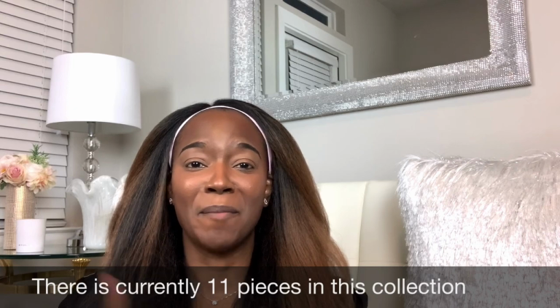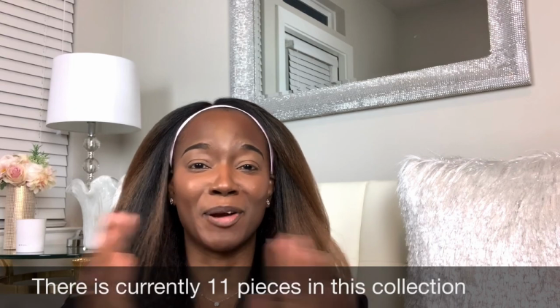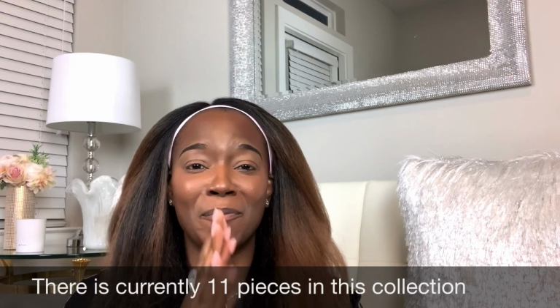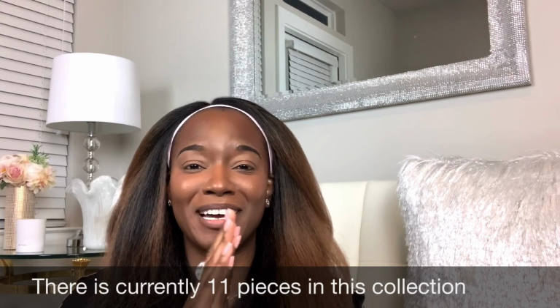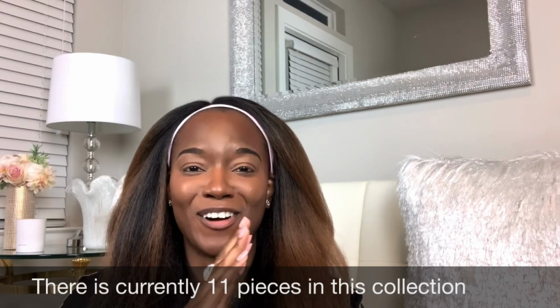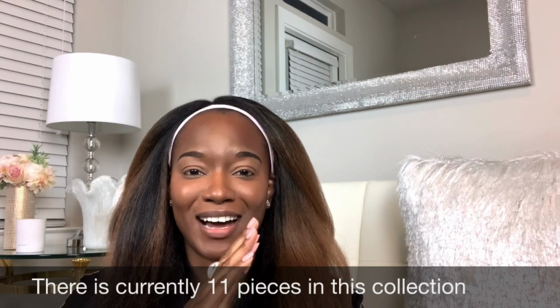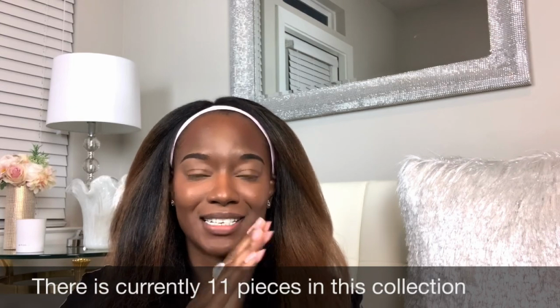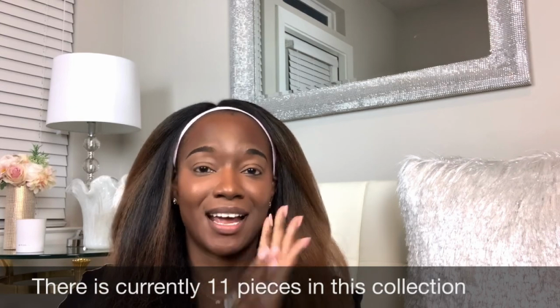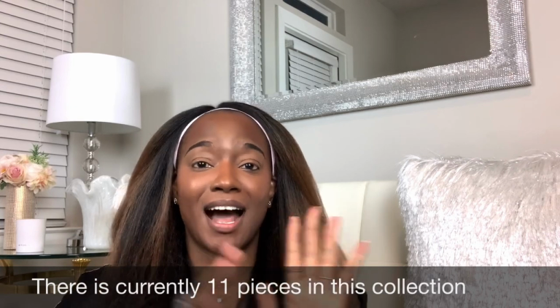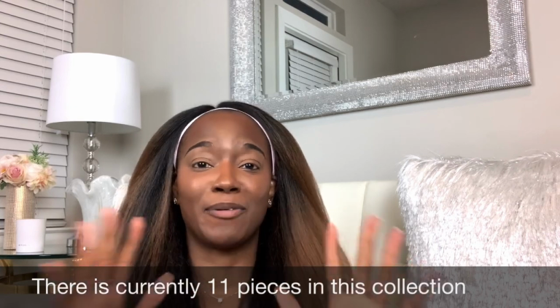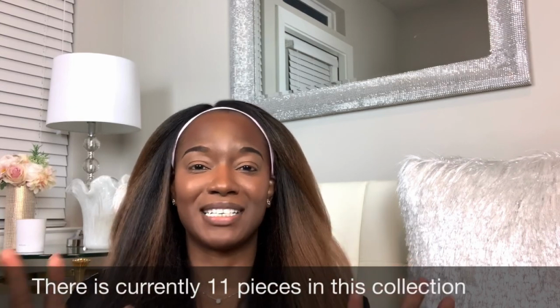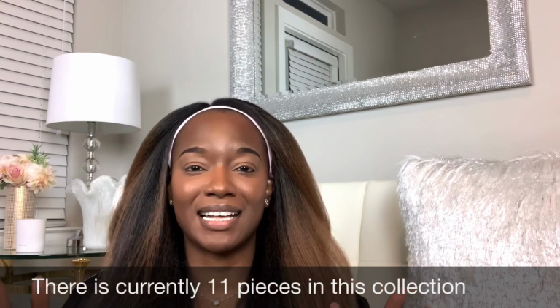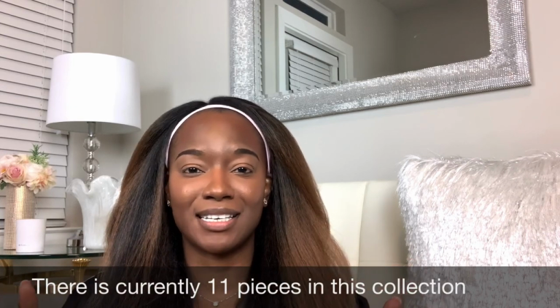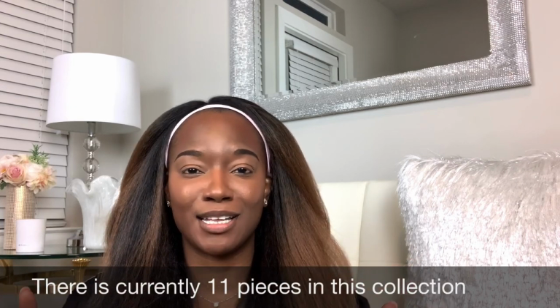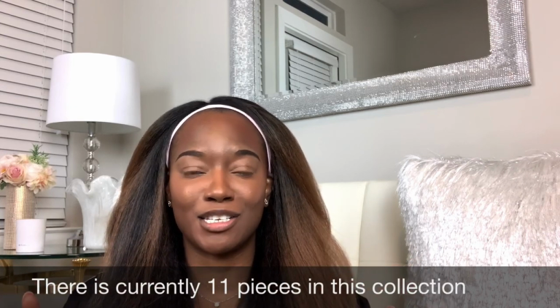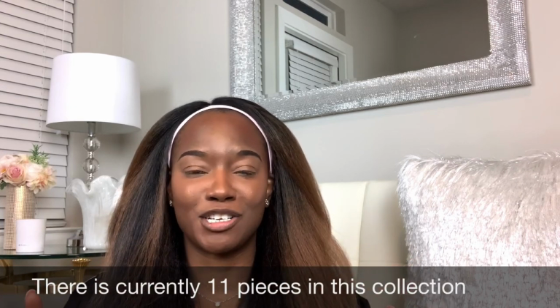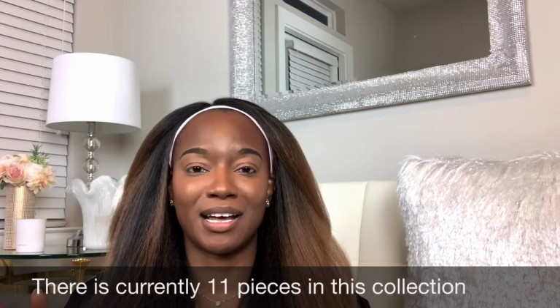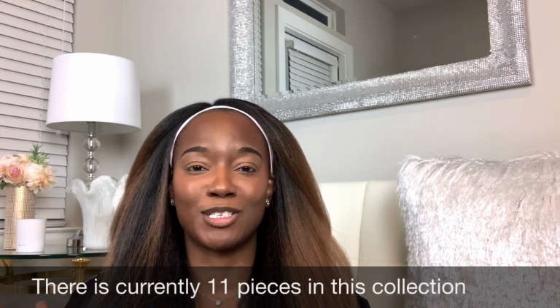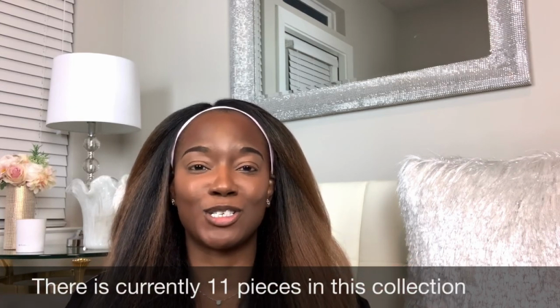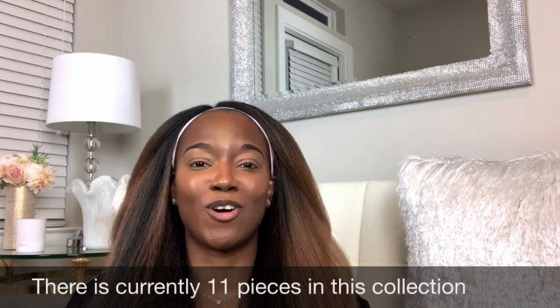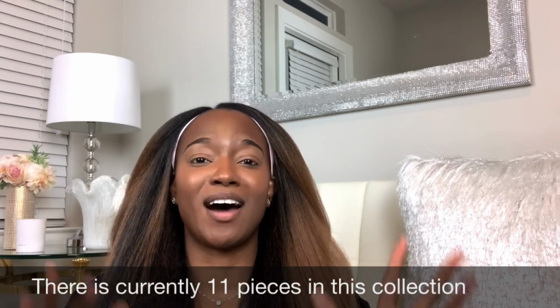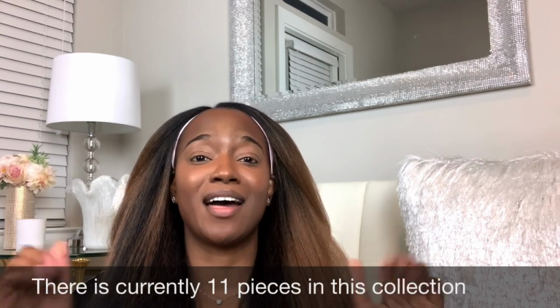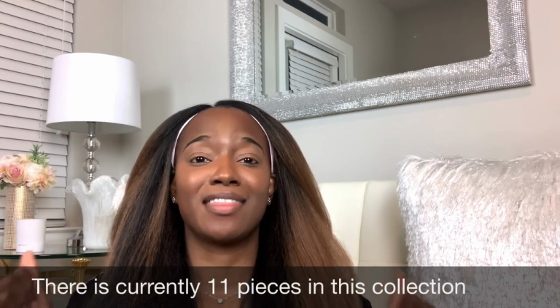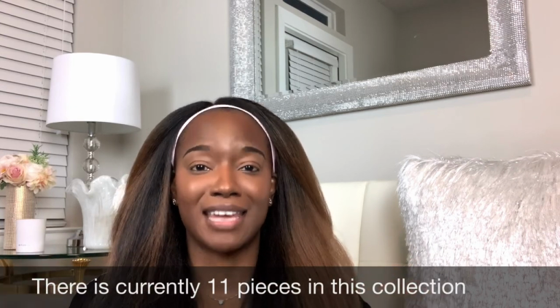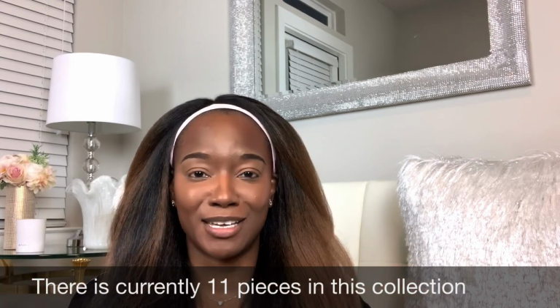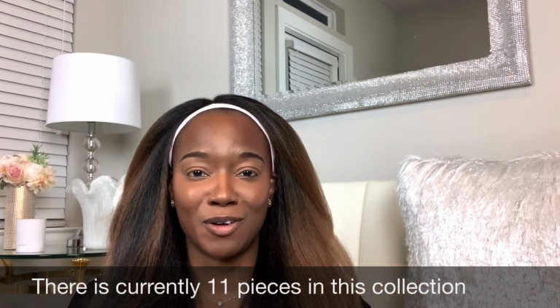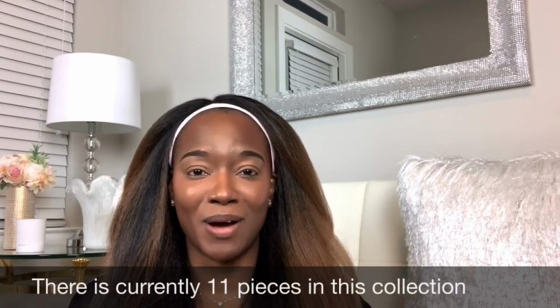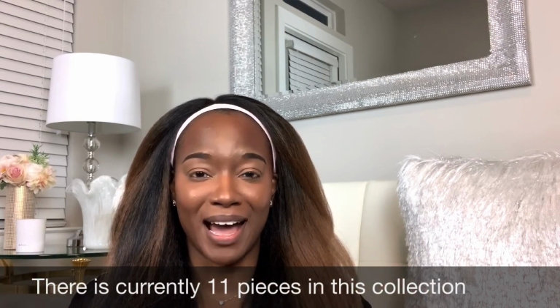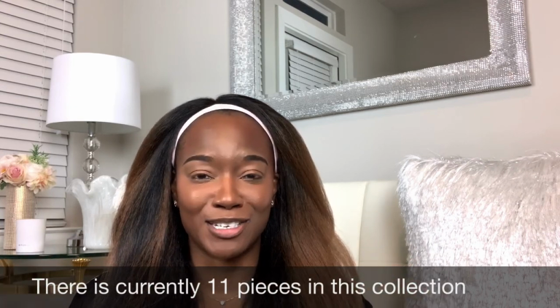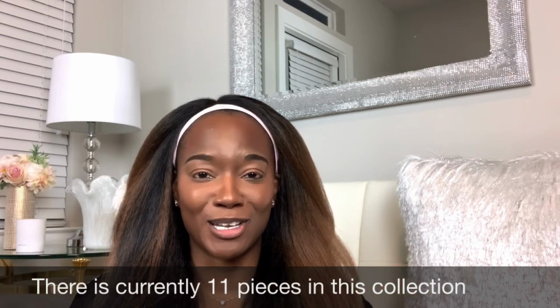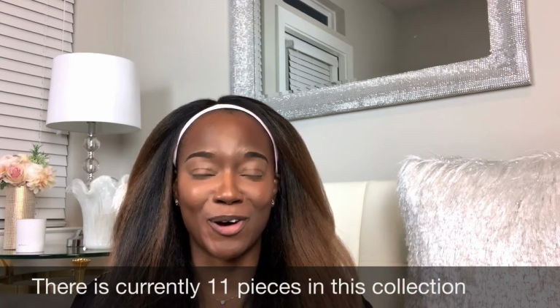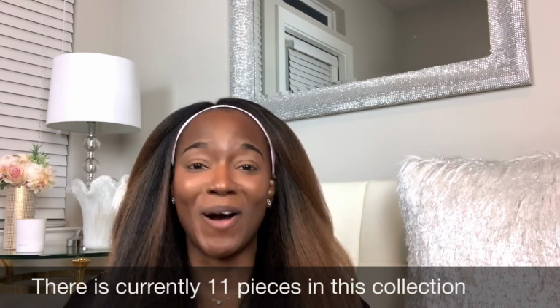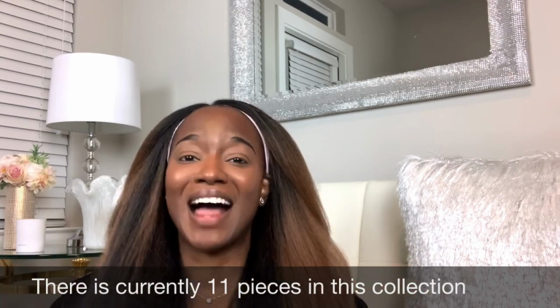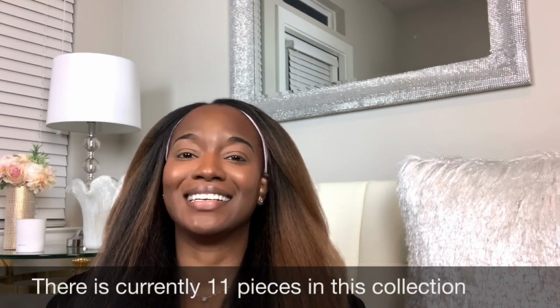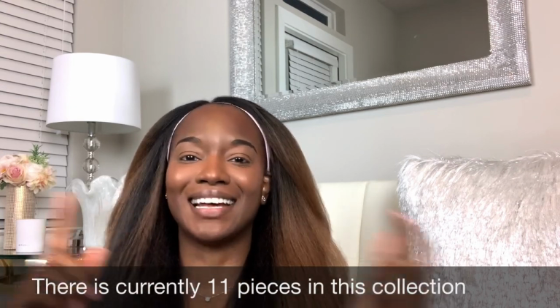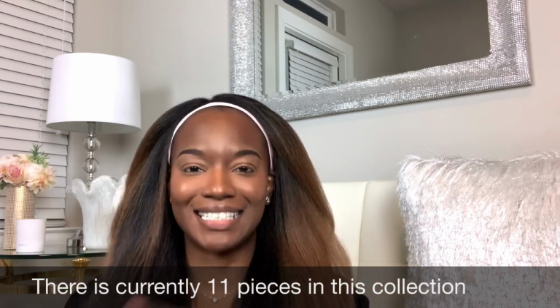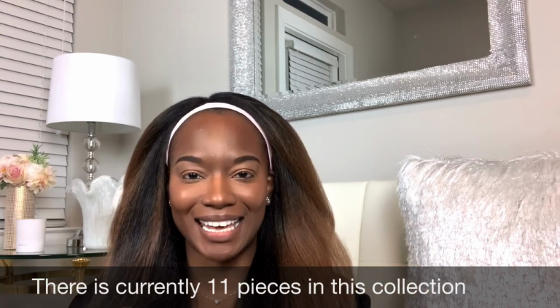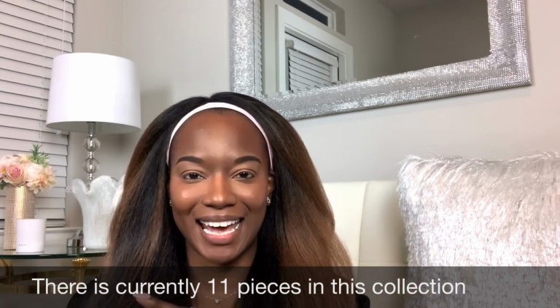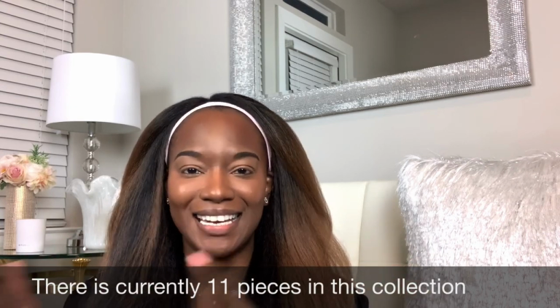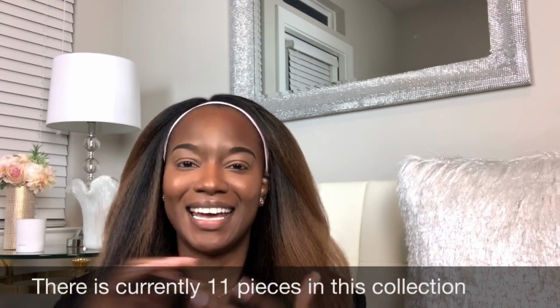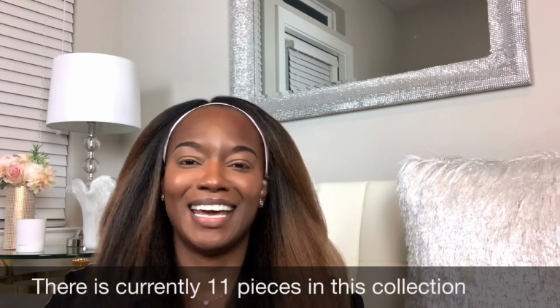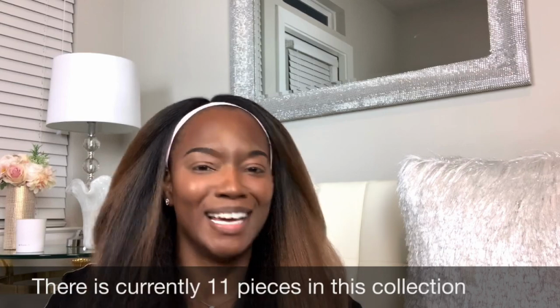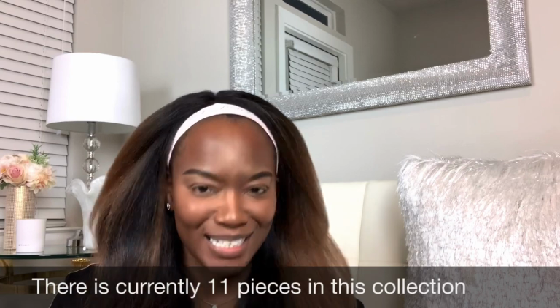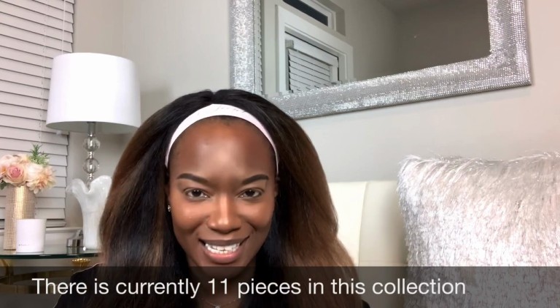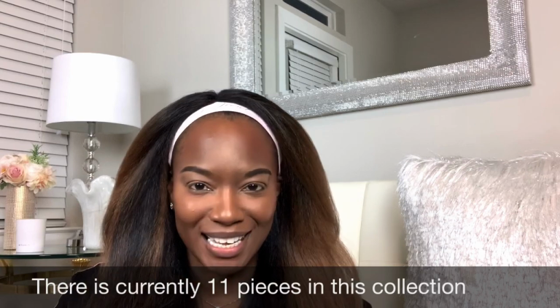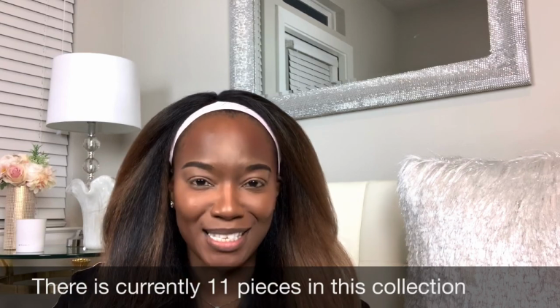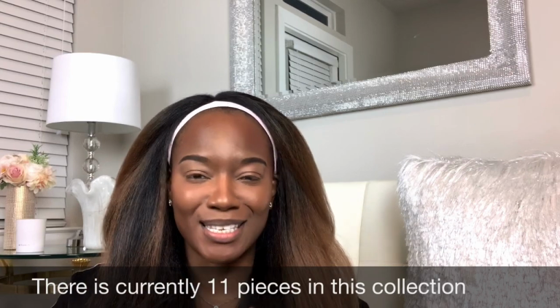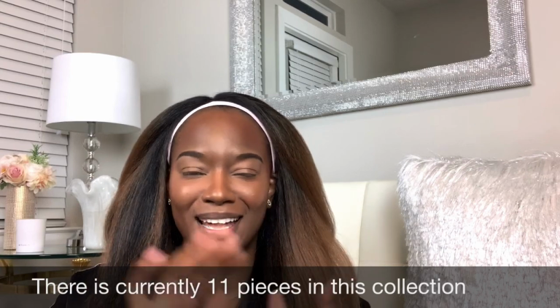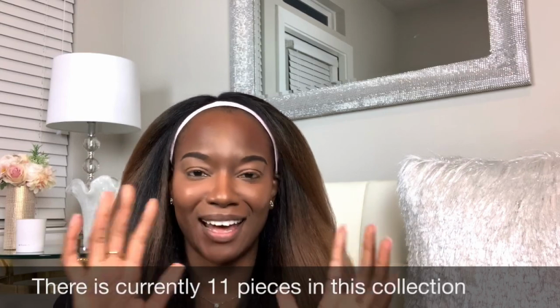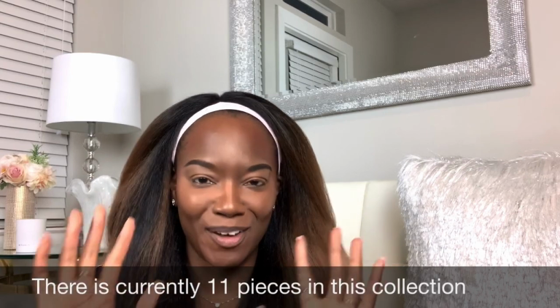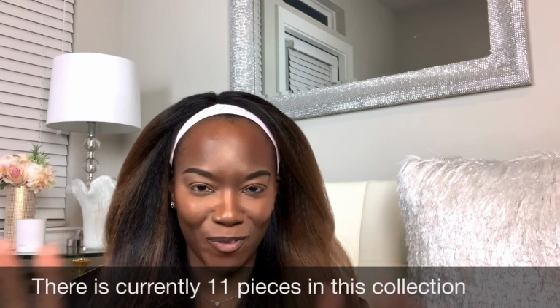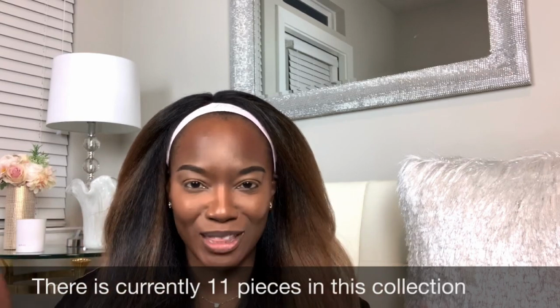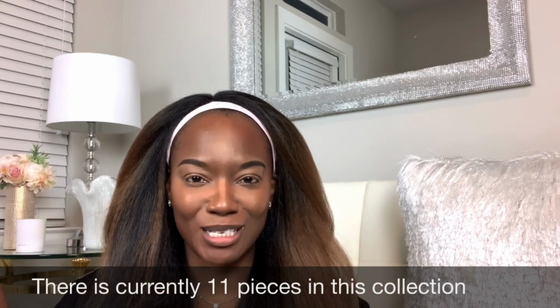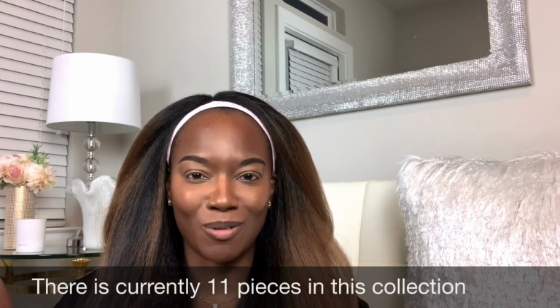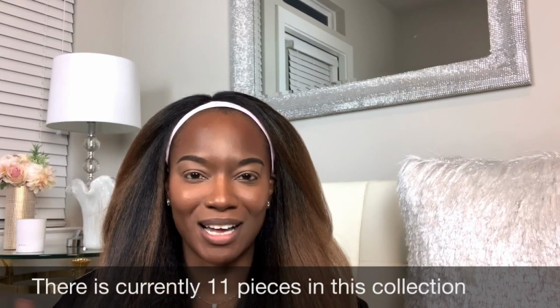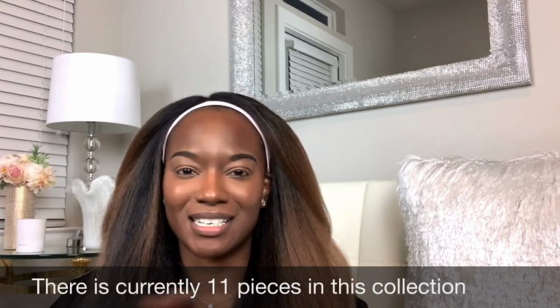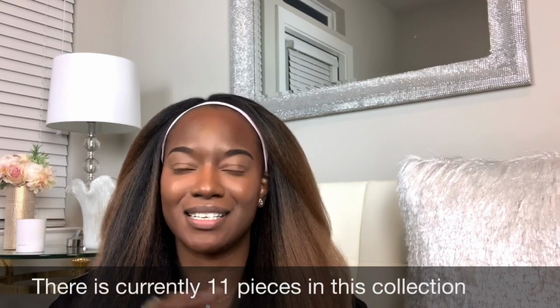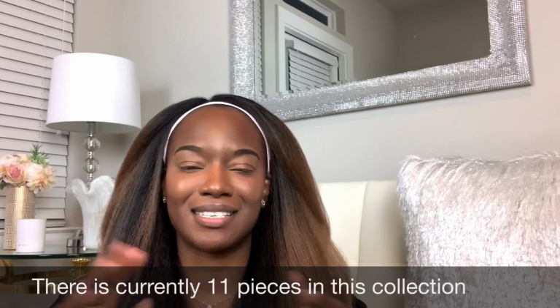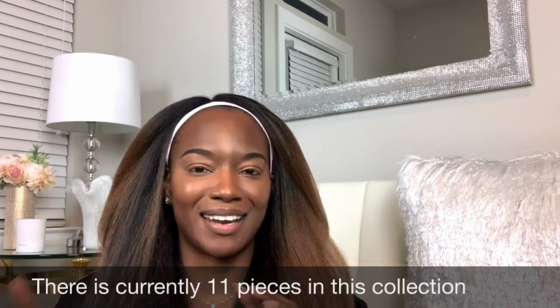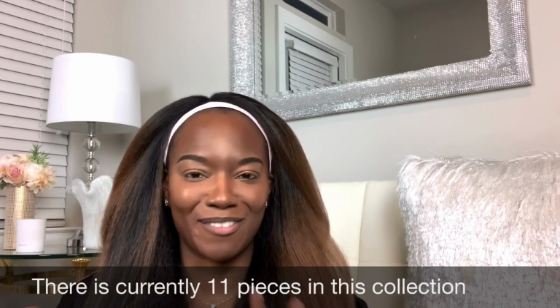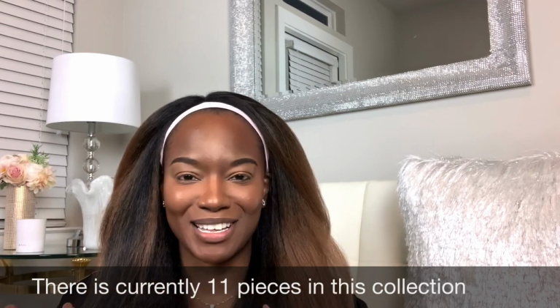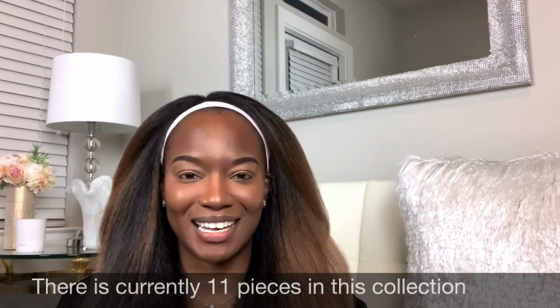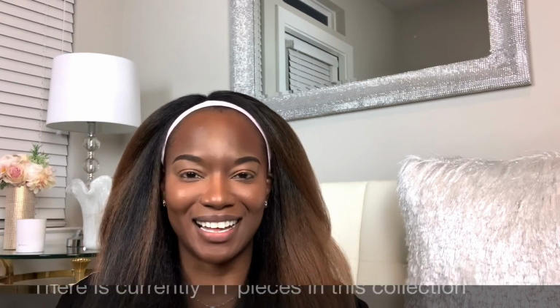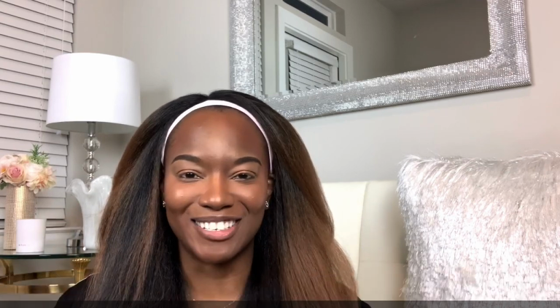I was dancing in the Chanel store — thank you, Angelo. Let's get into the swatches and everything else.